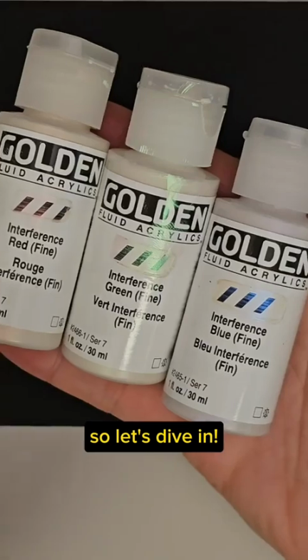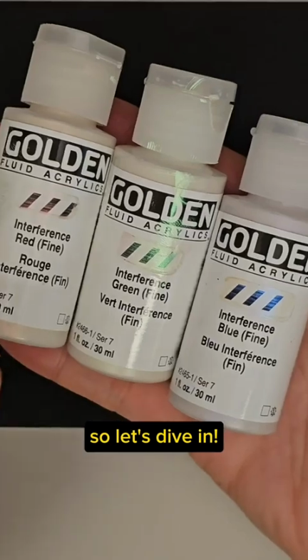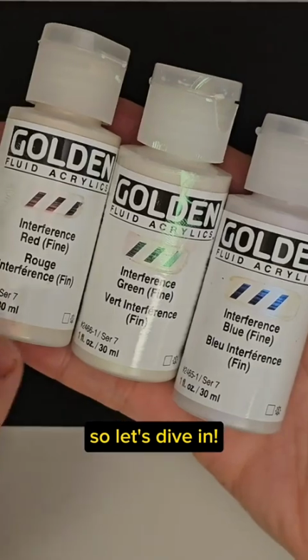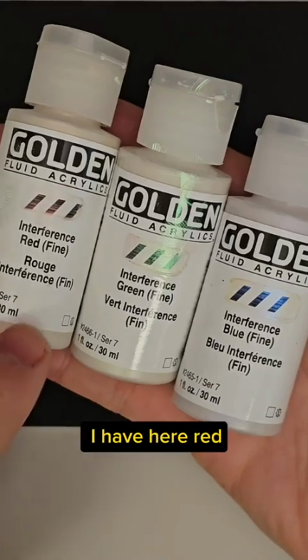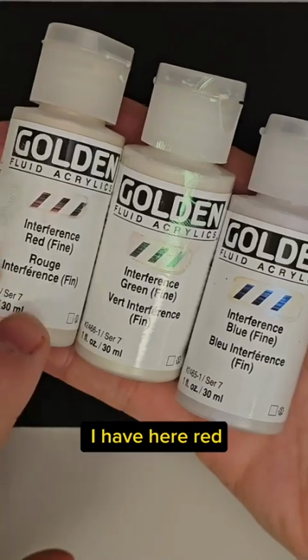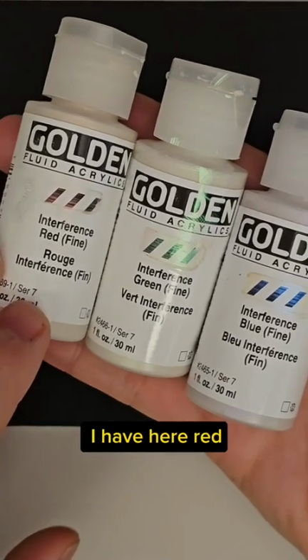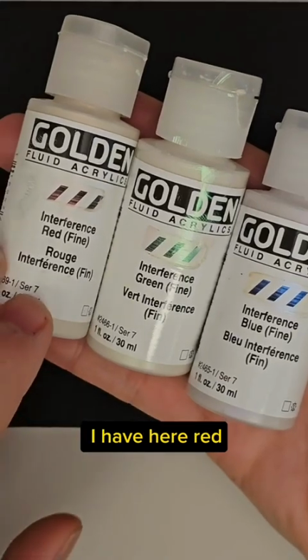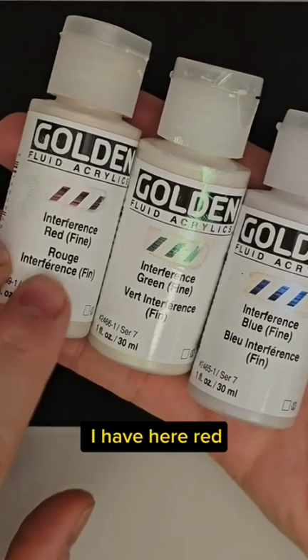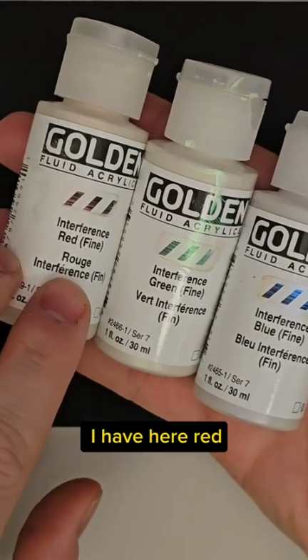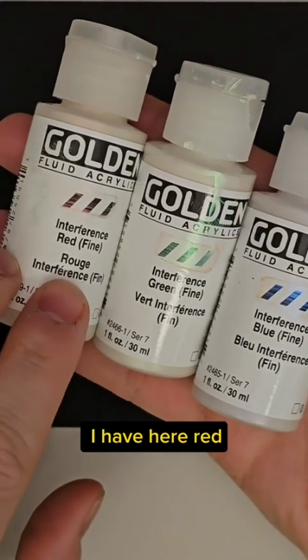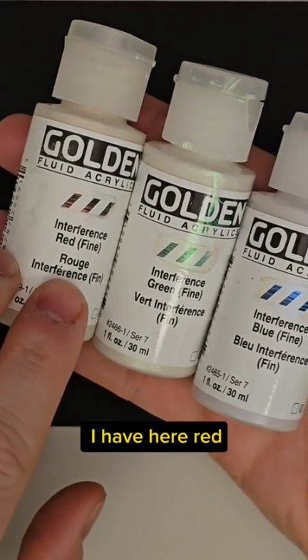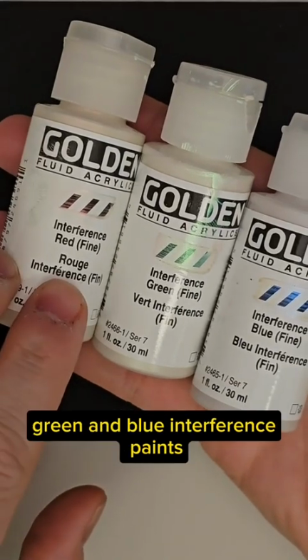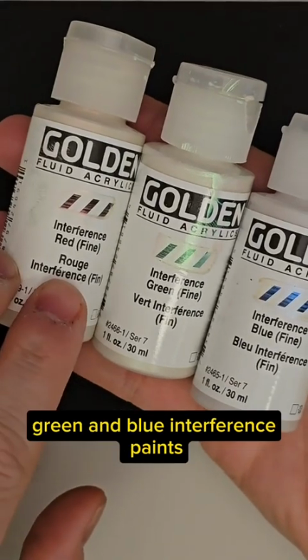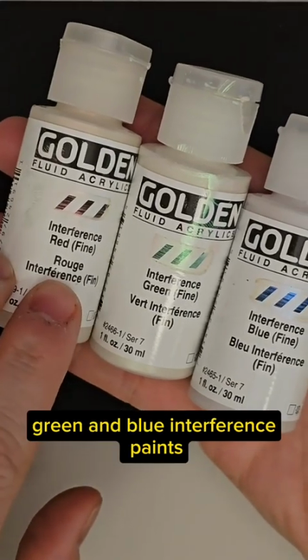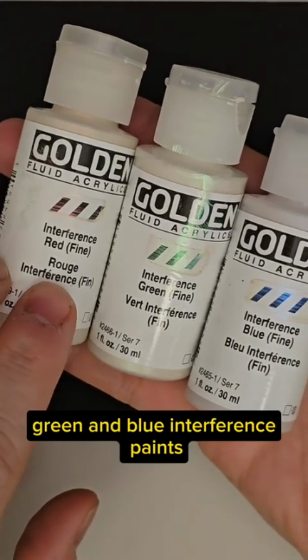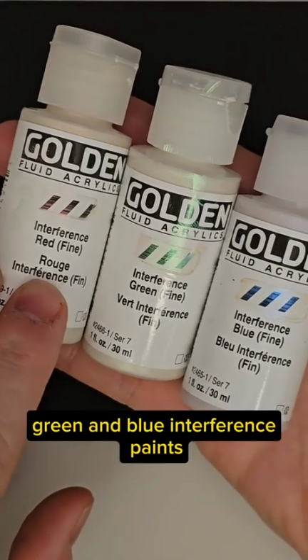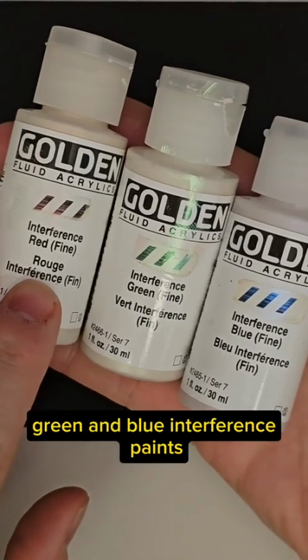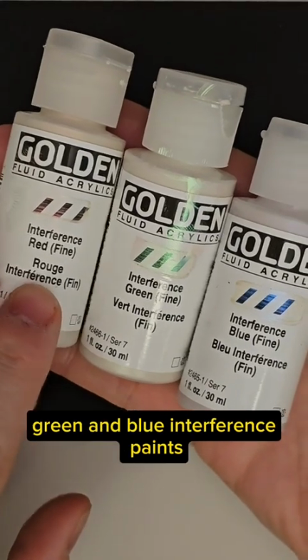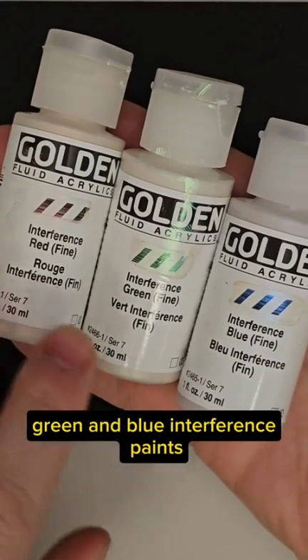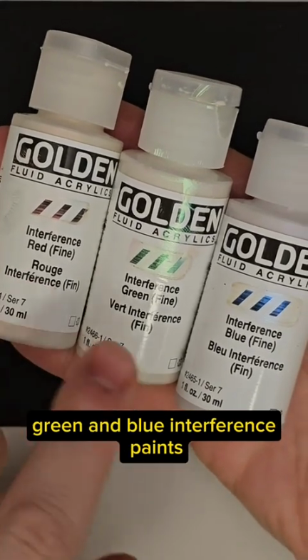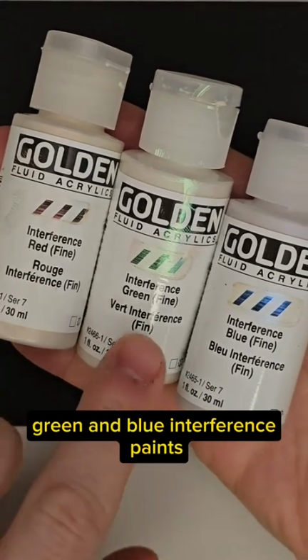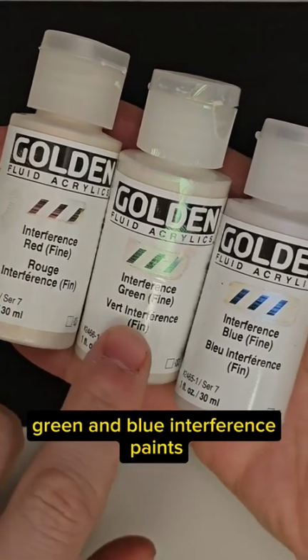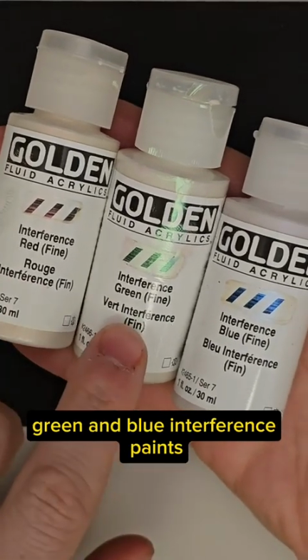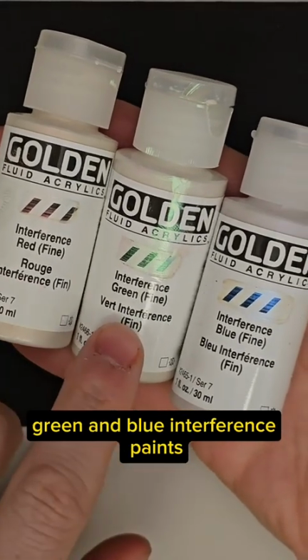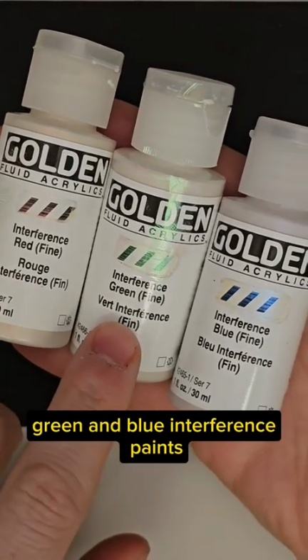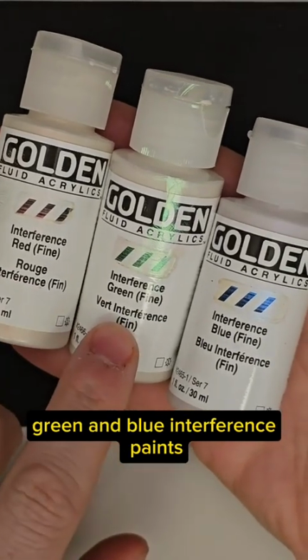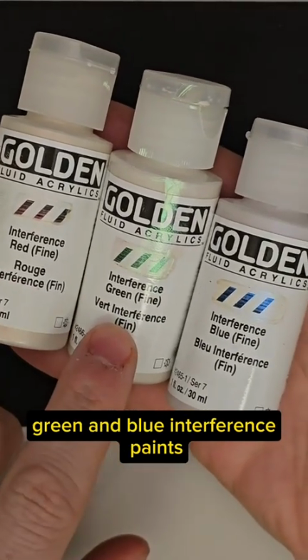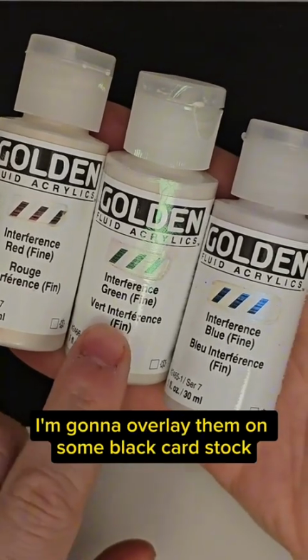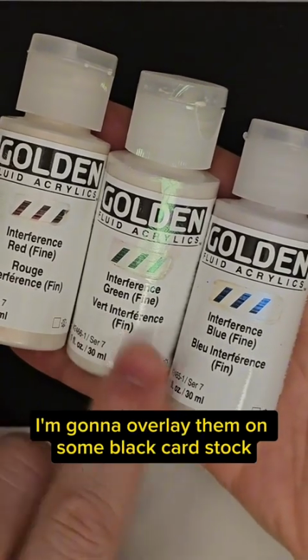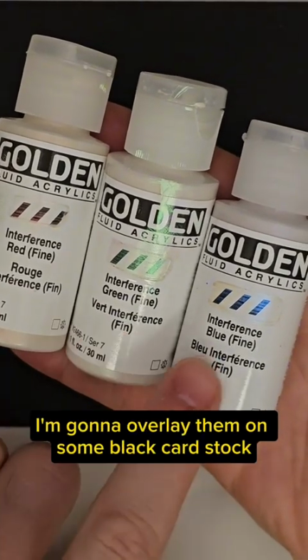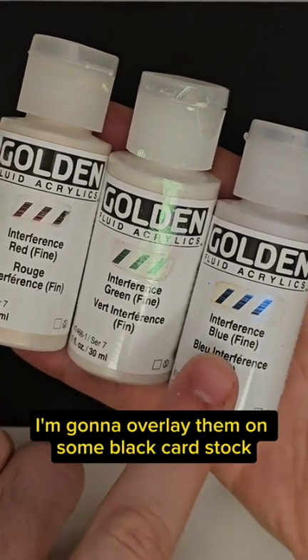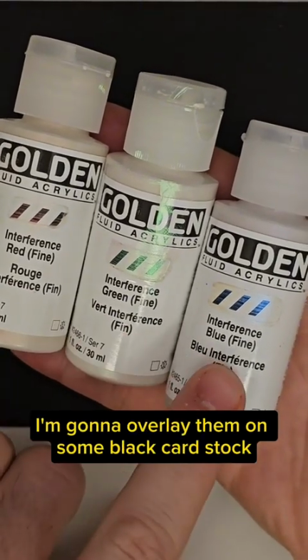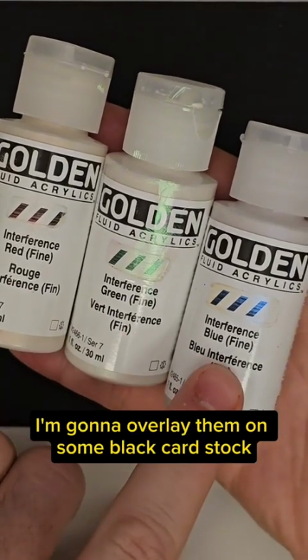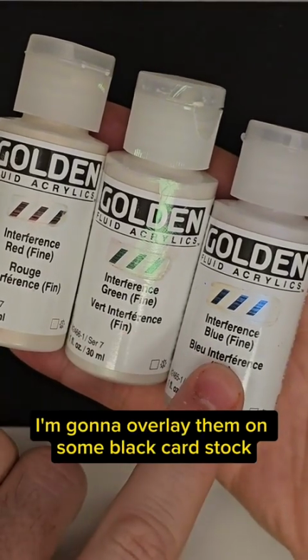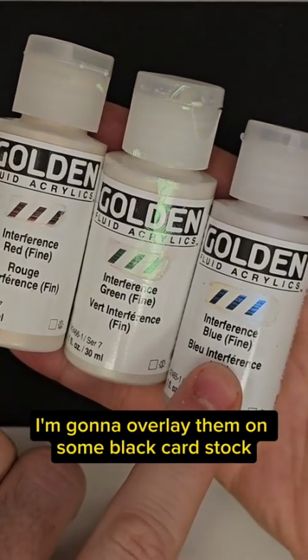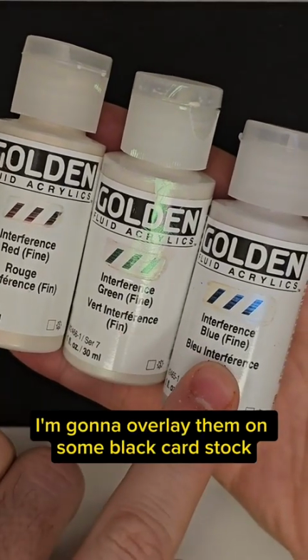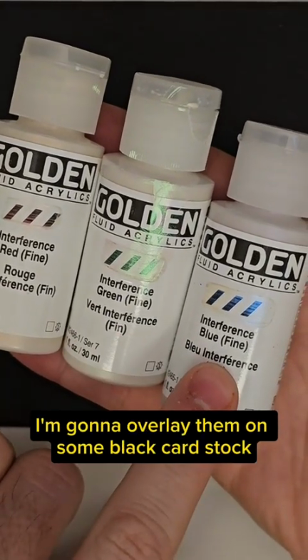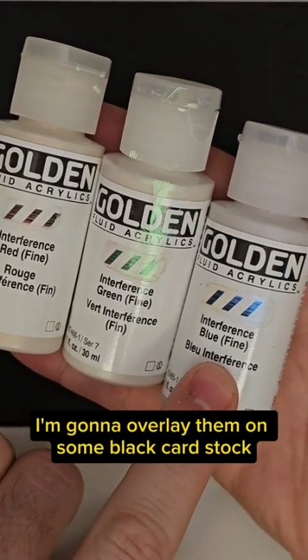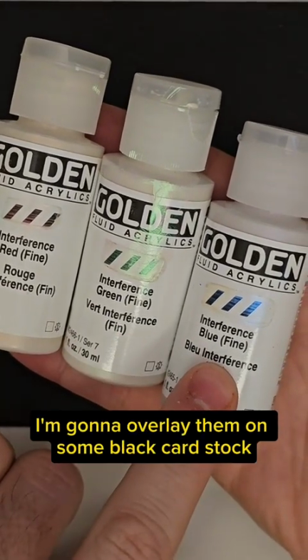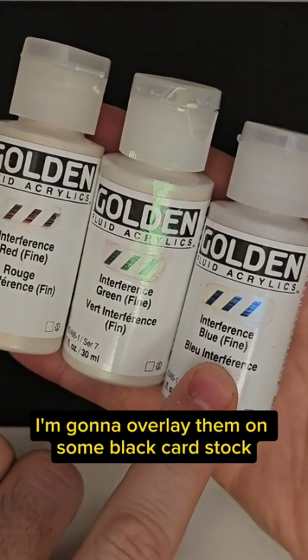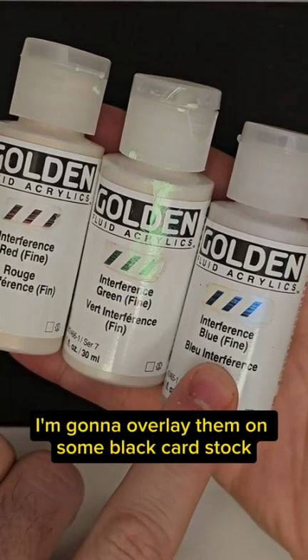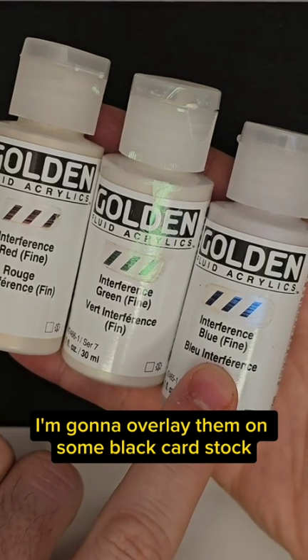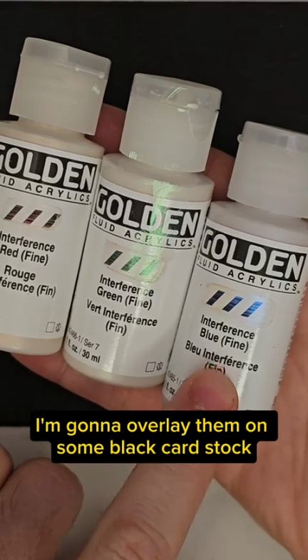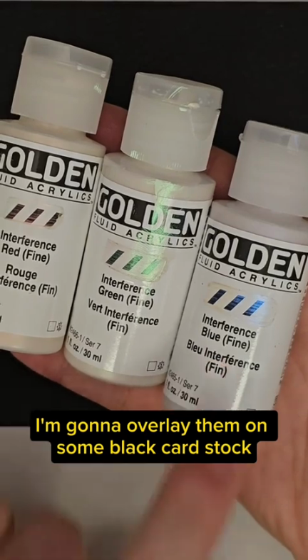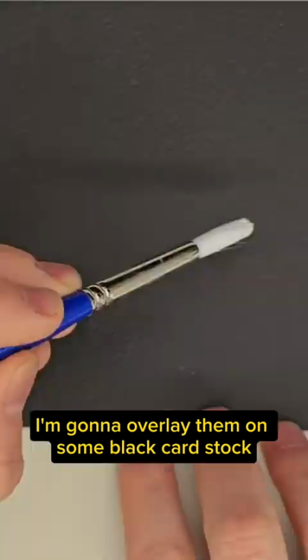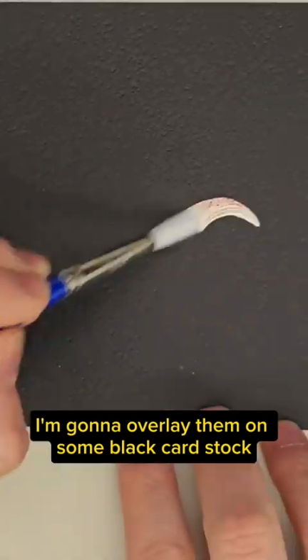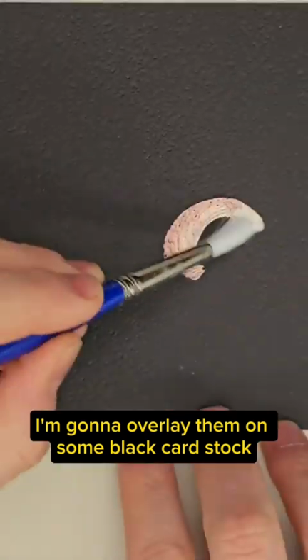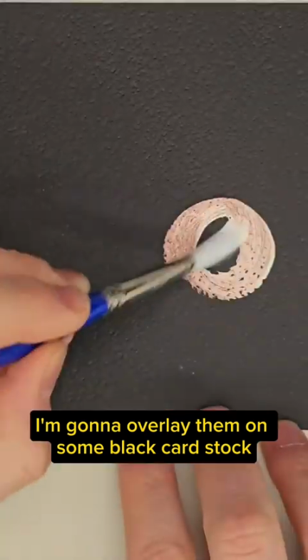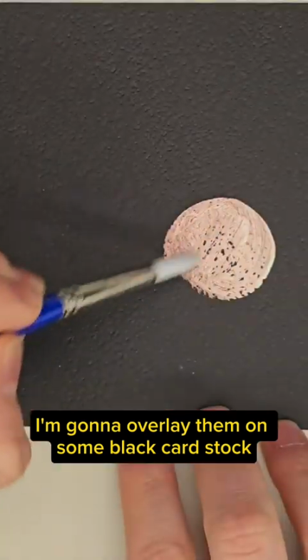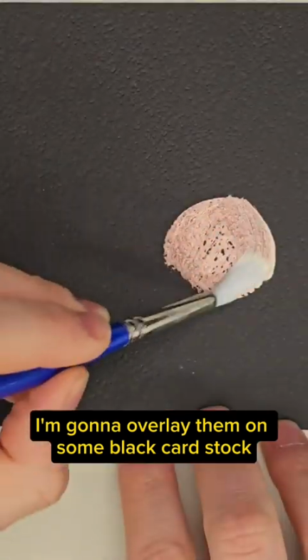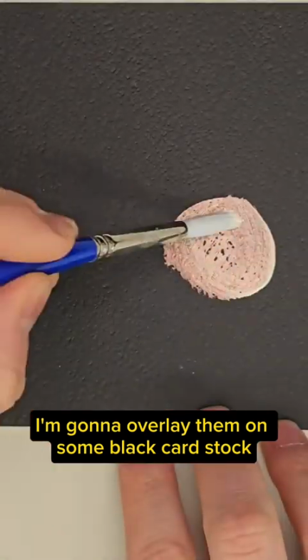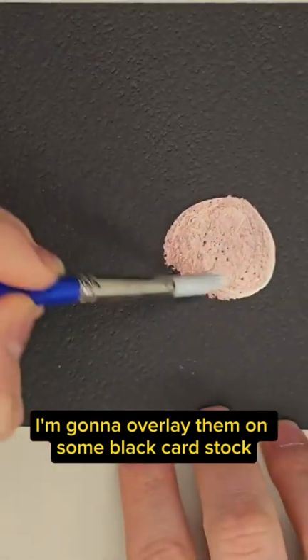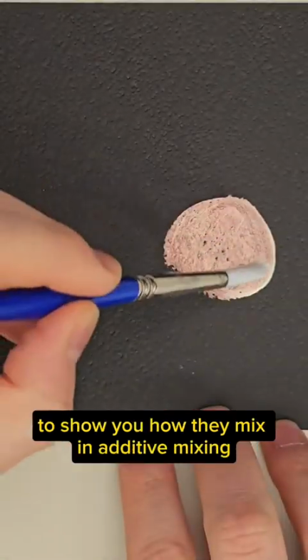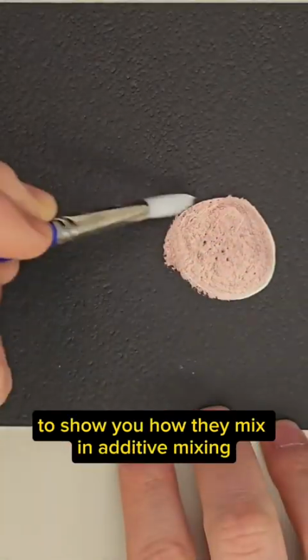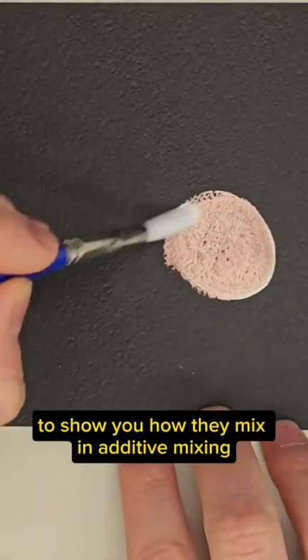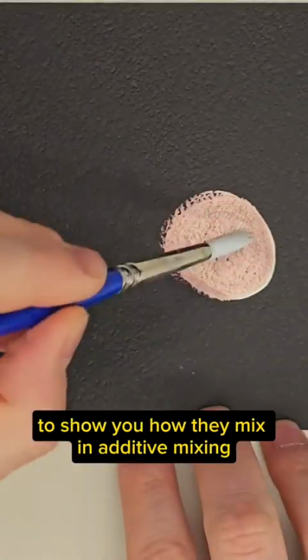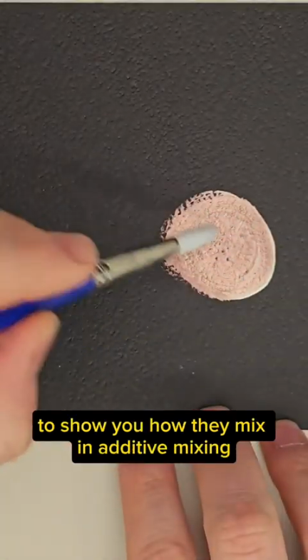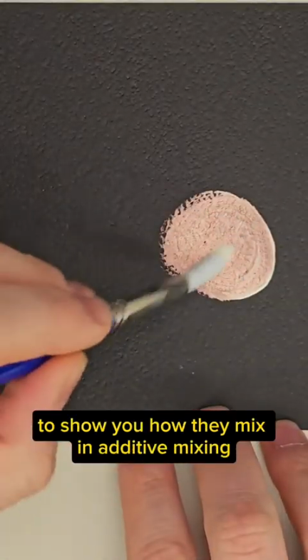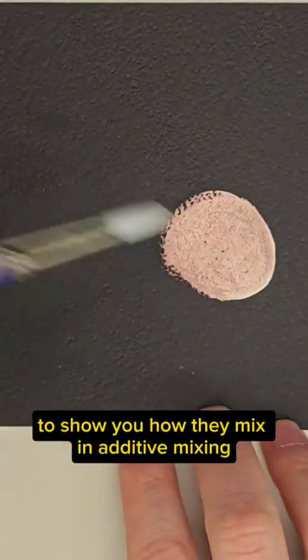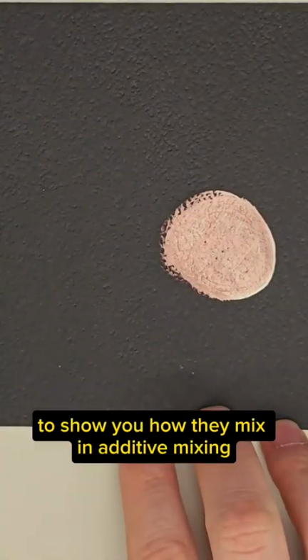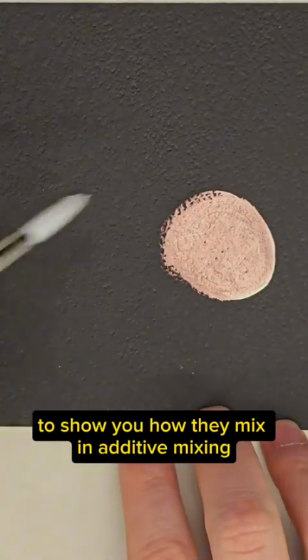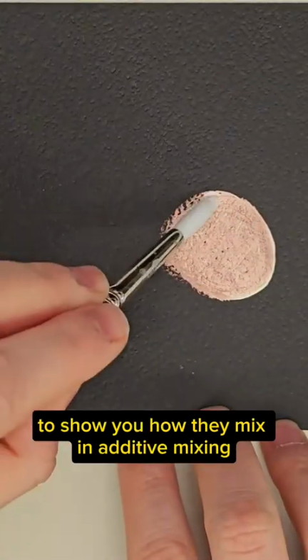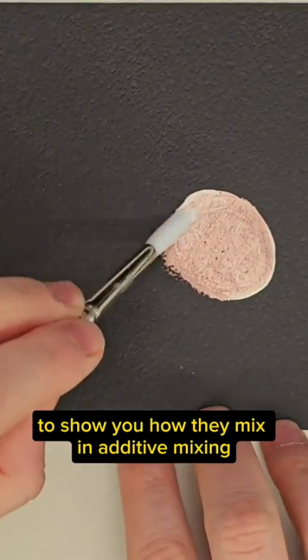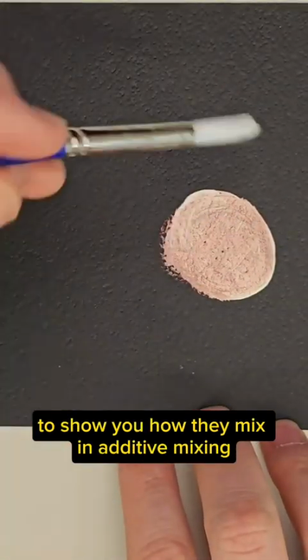I have here red, green, and blue interference paints. I'm going to overlay them on some black cardstock to show you how they mix.